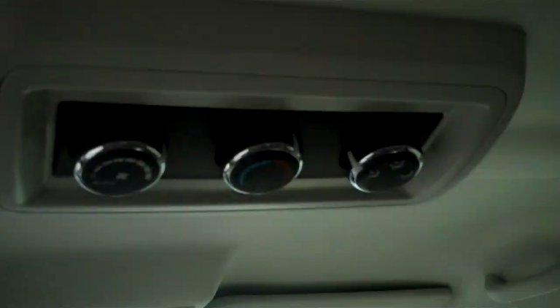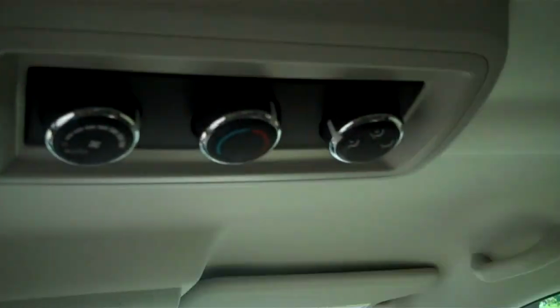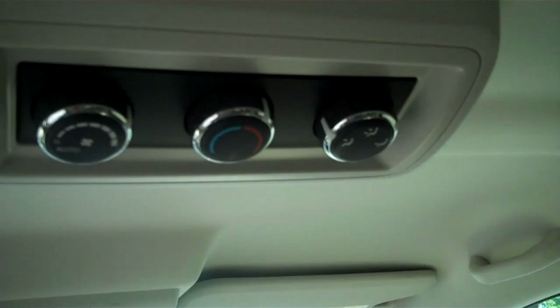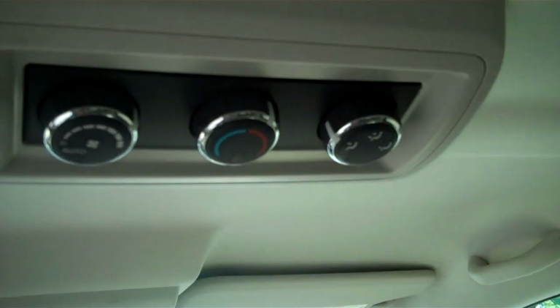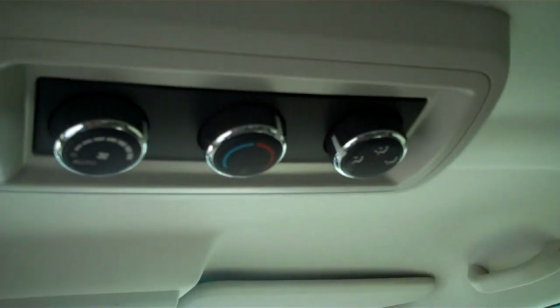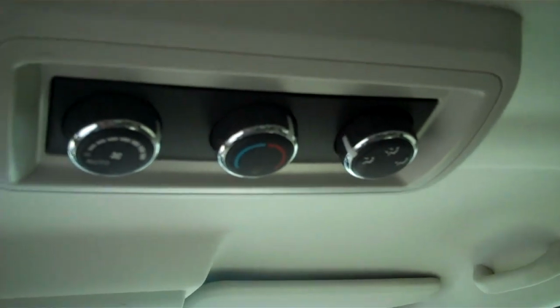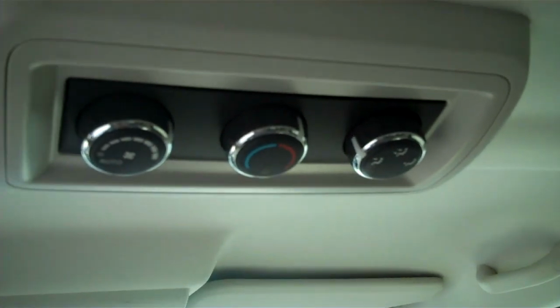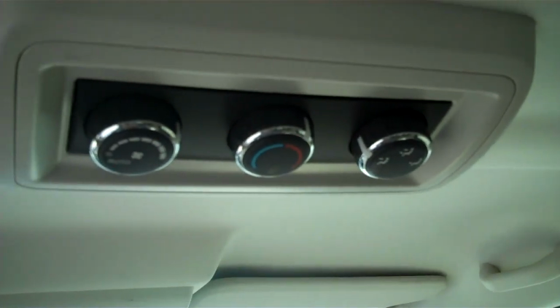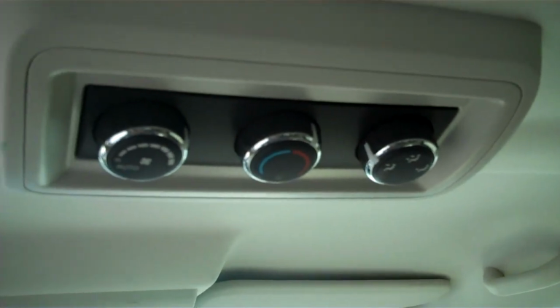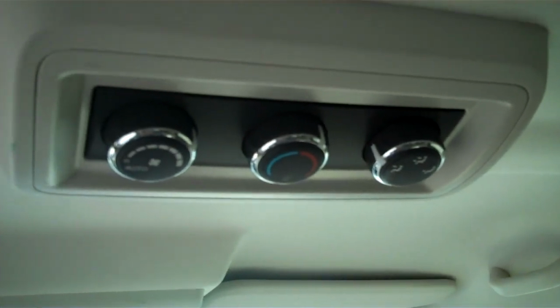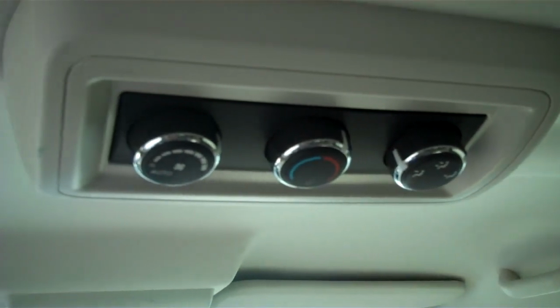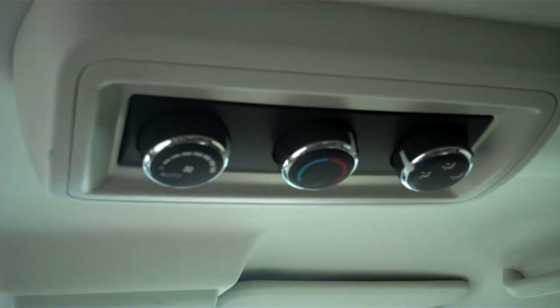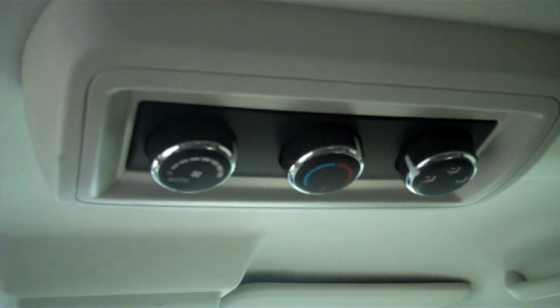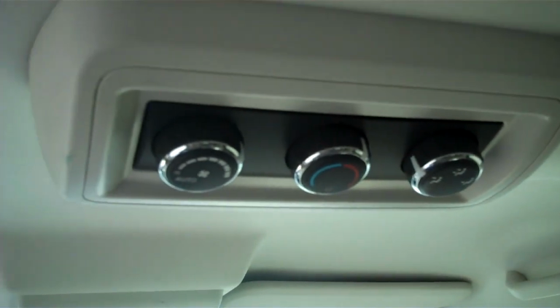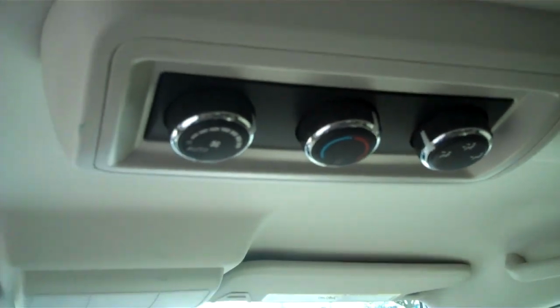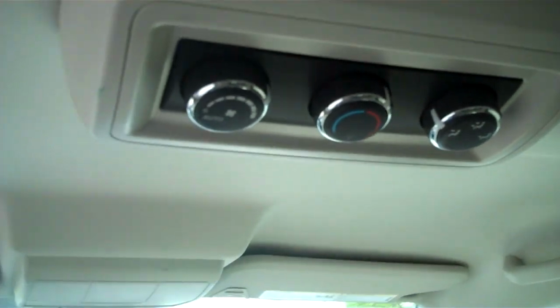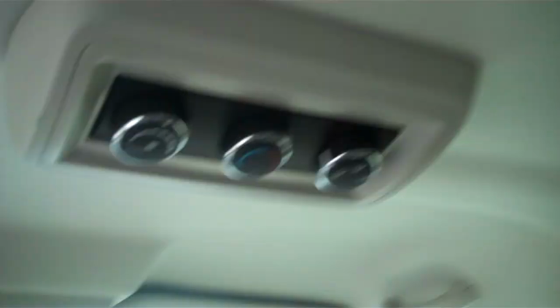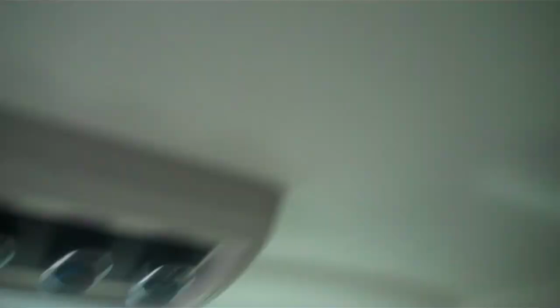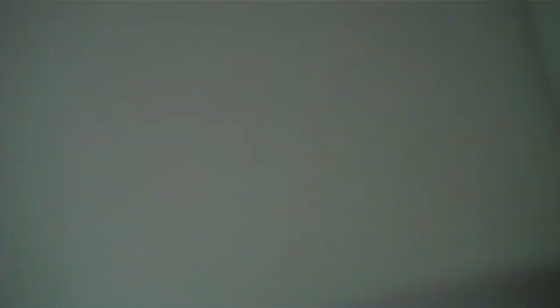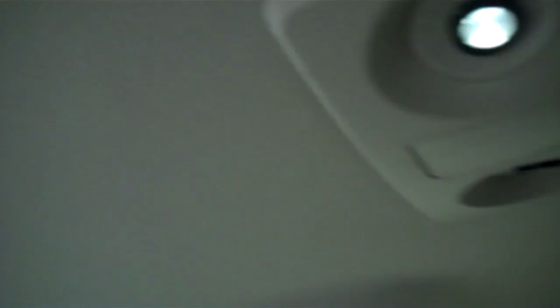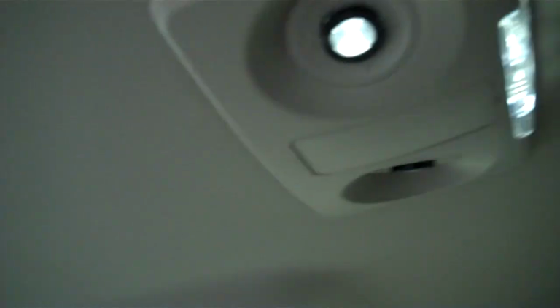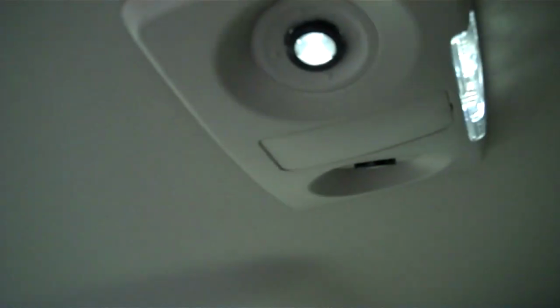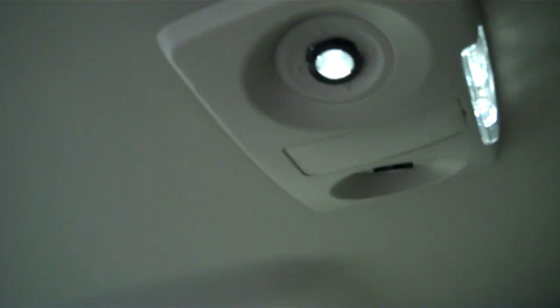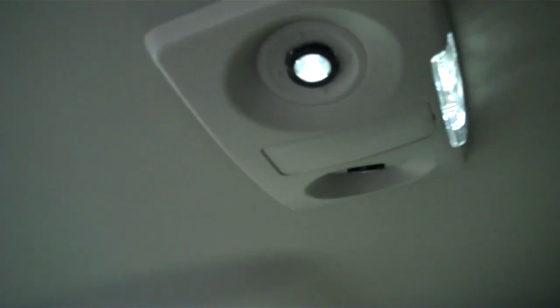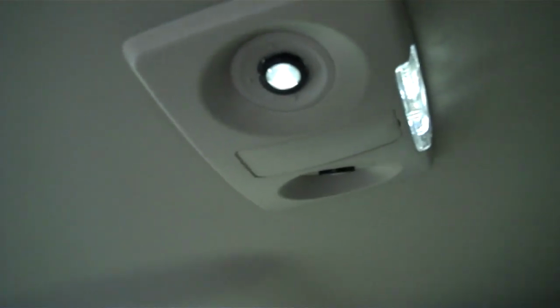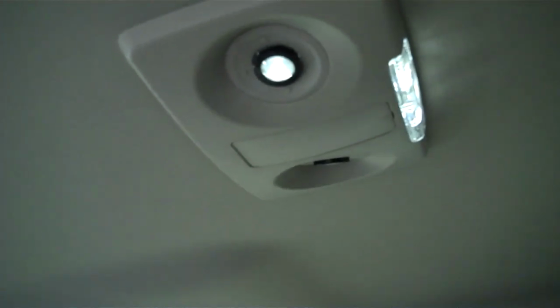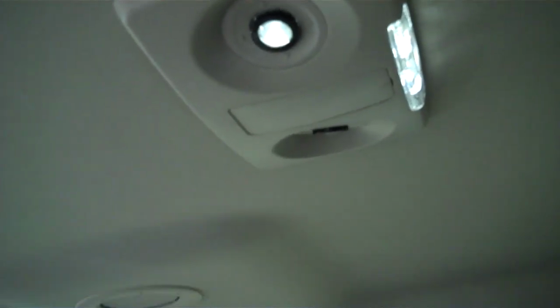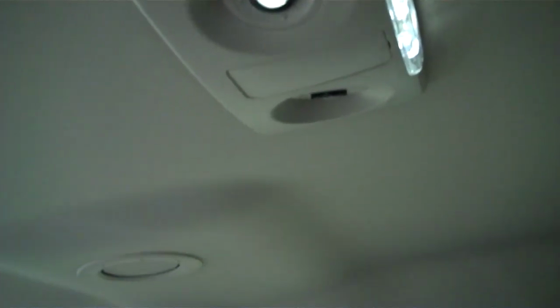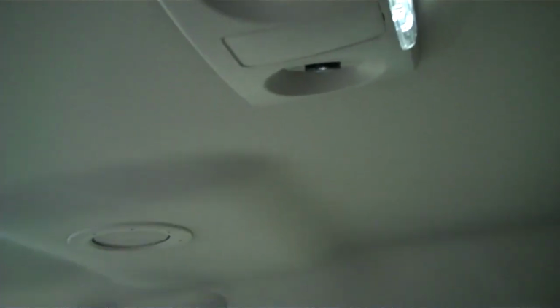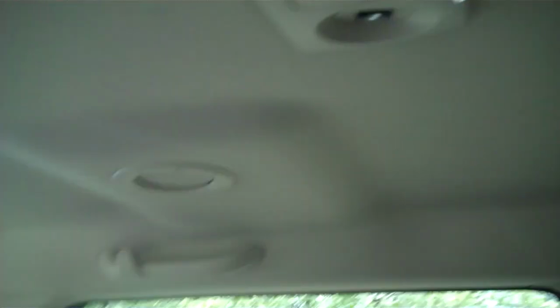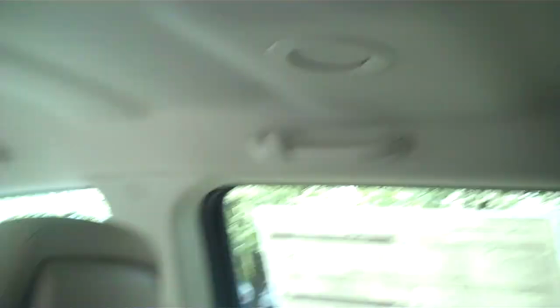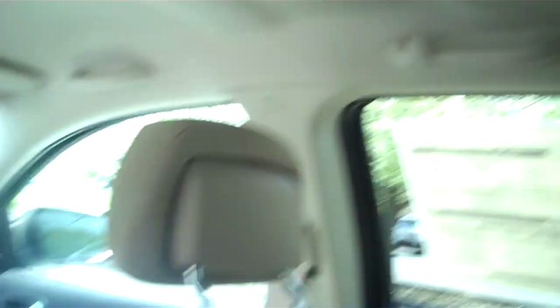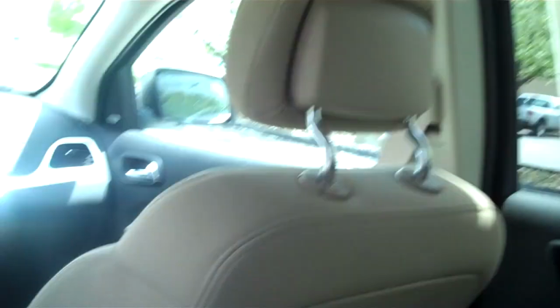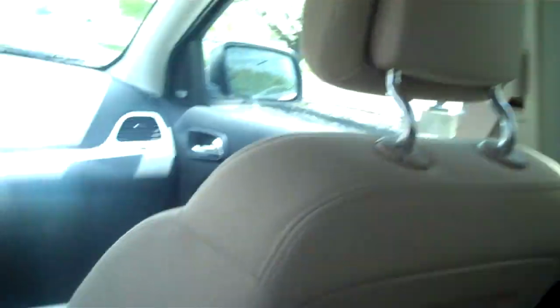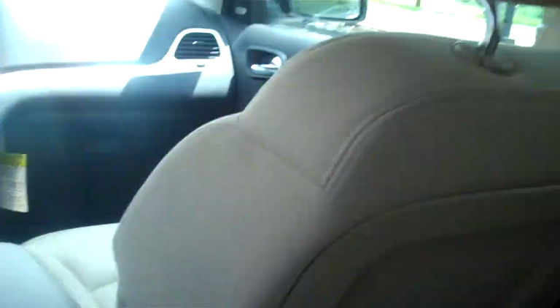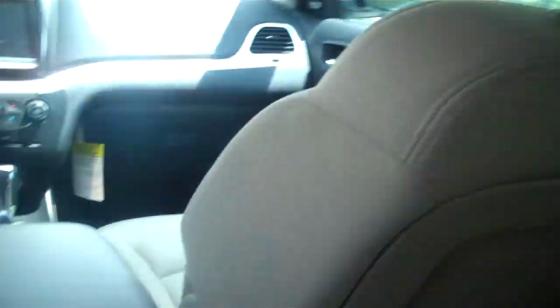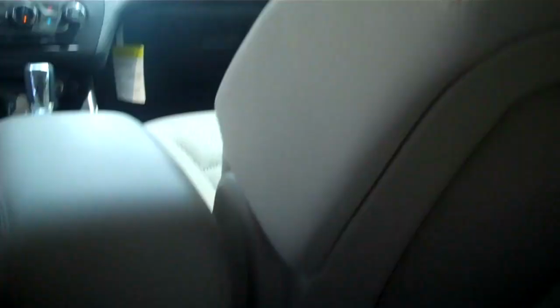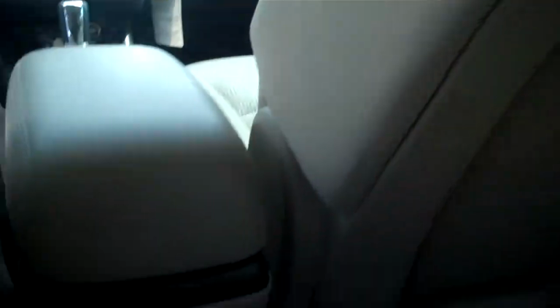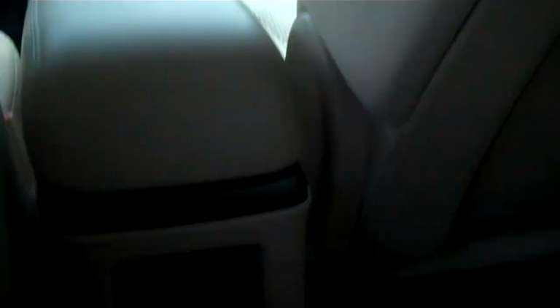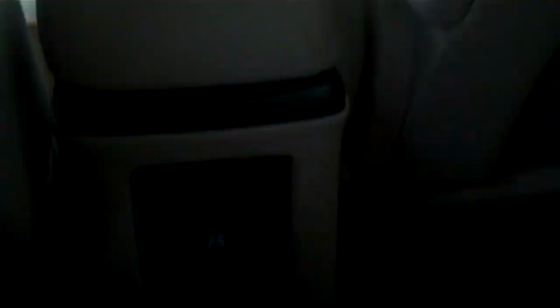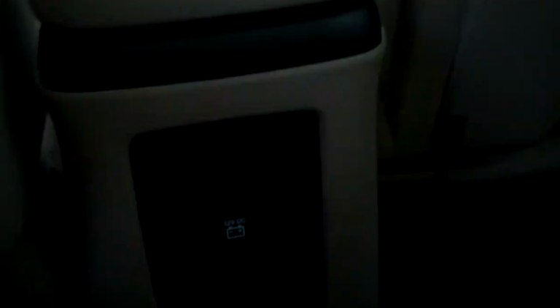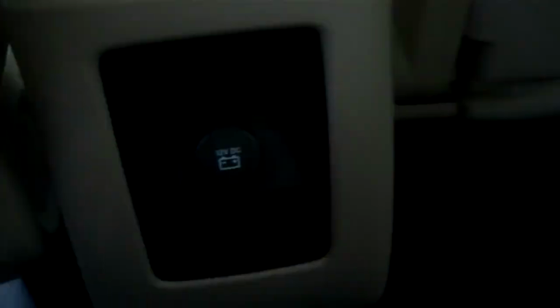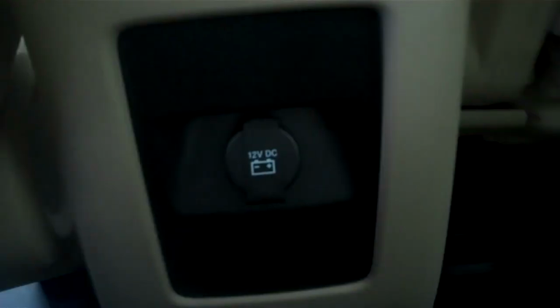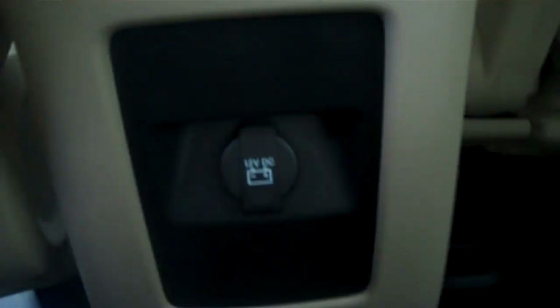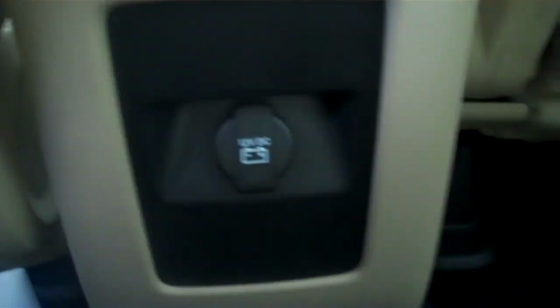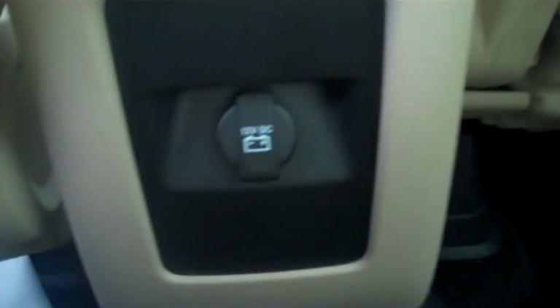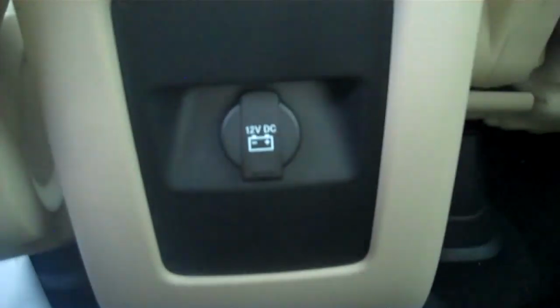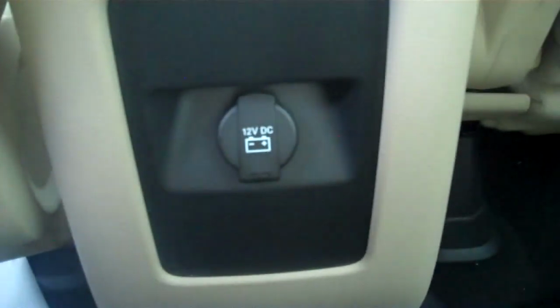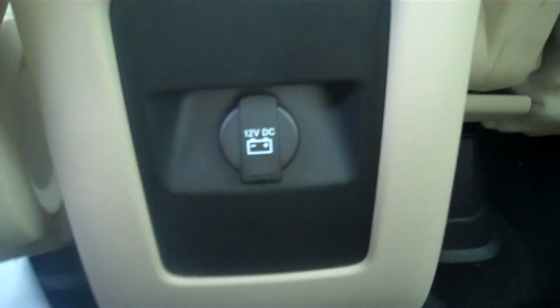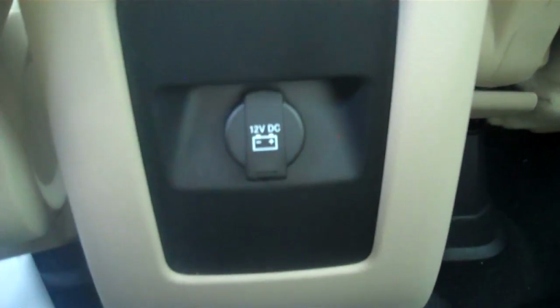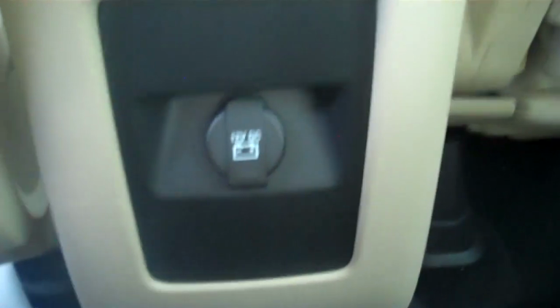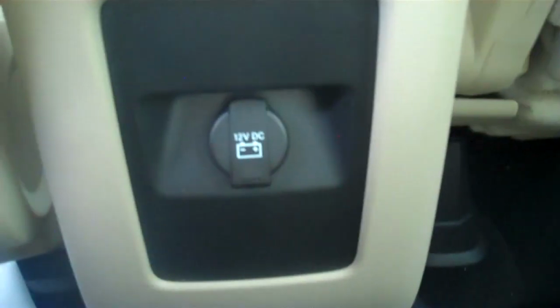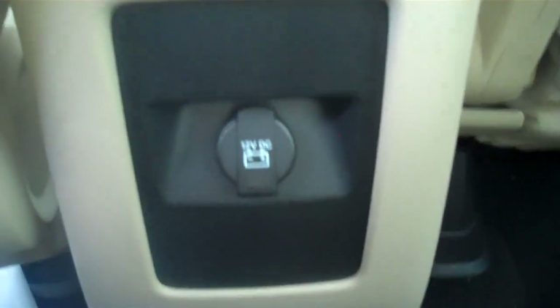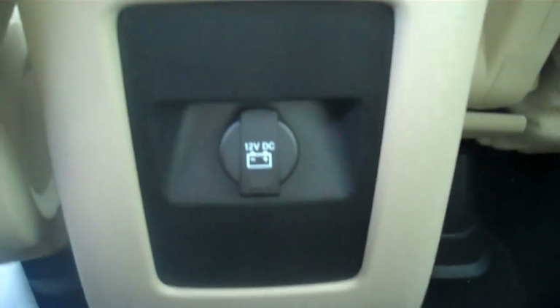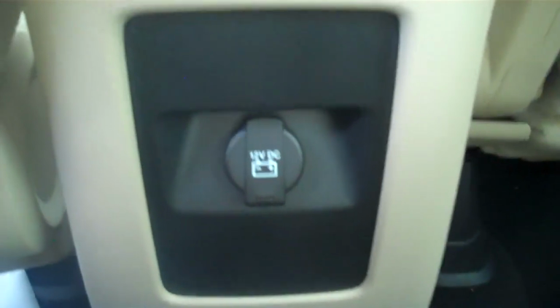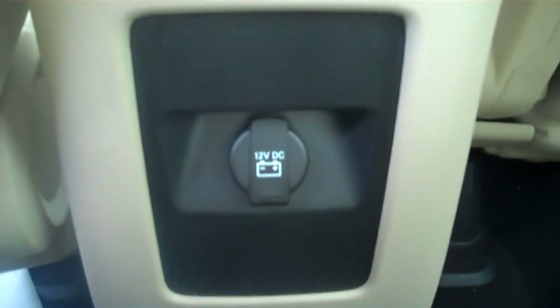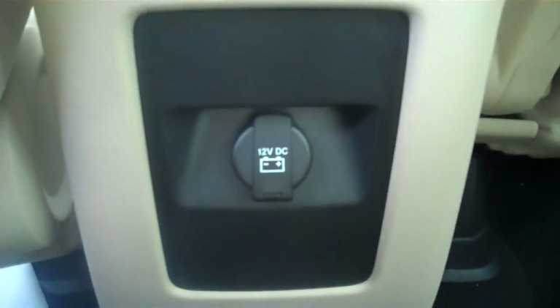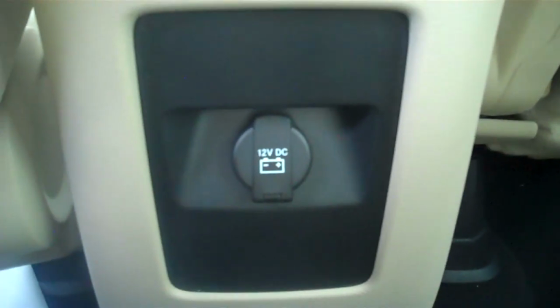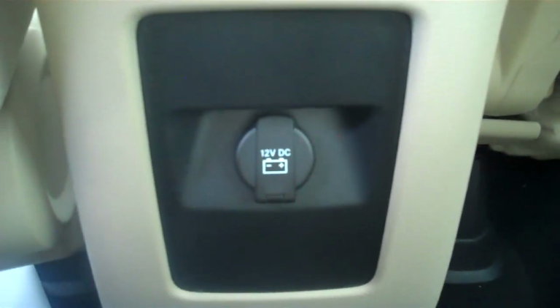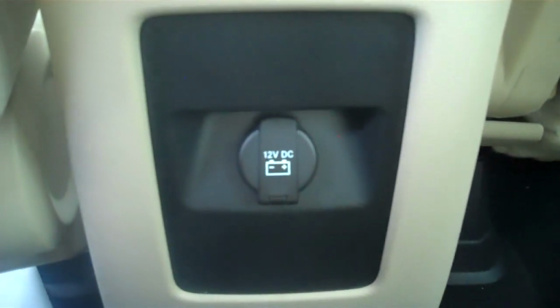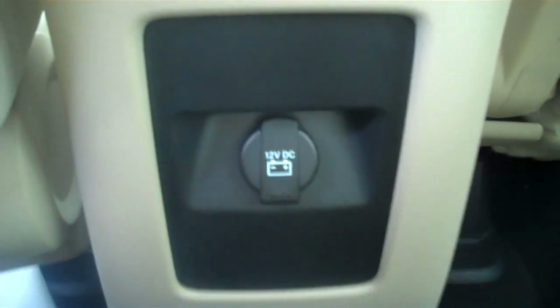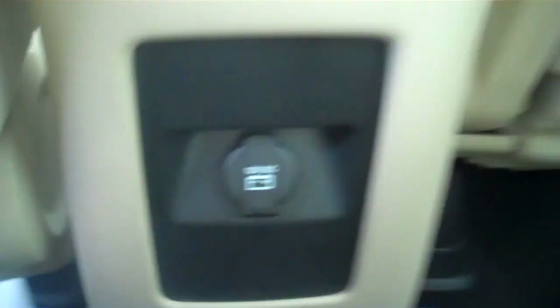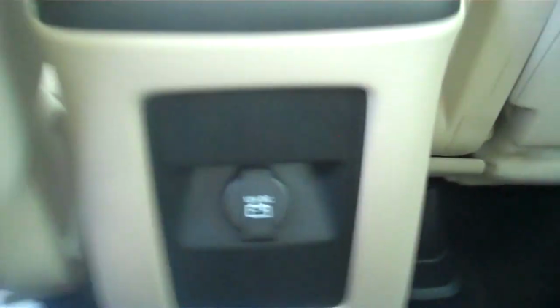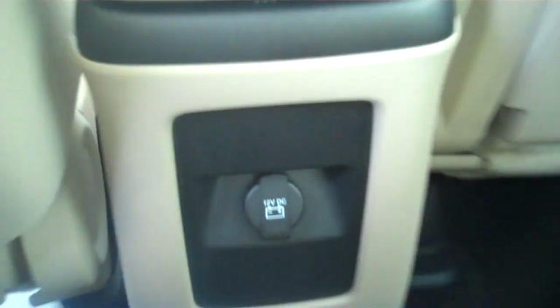Rear climate control. LED overhead lights. Another power outlet there.